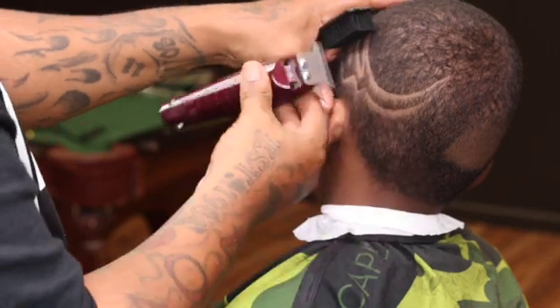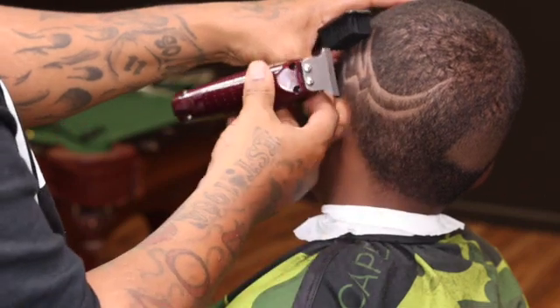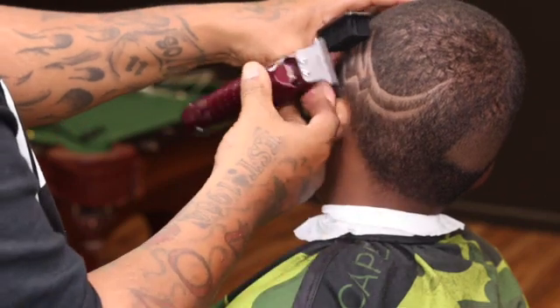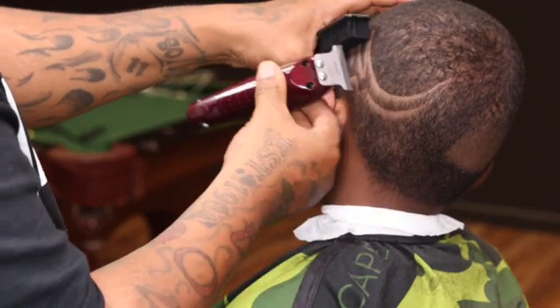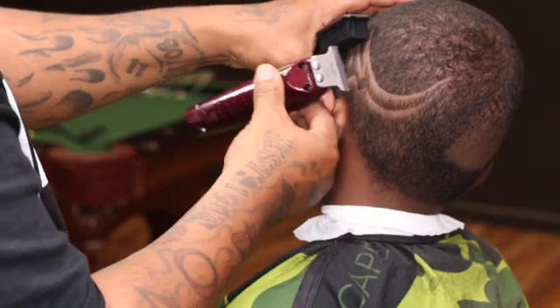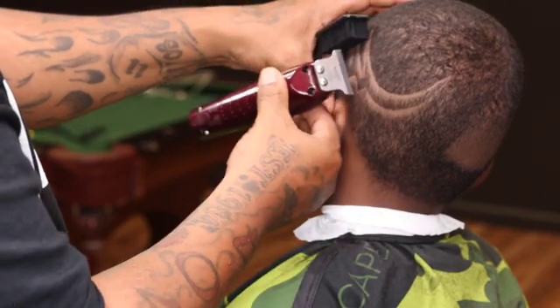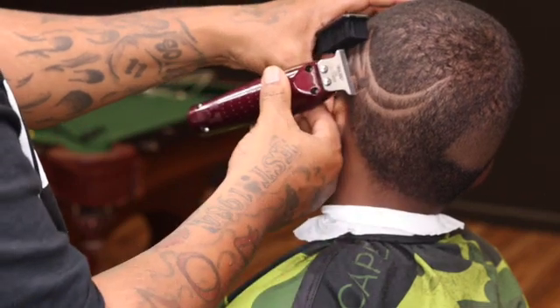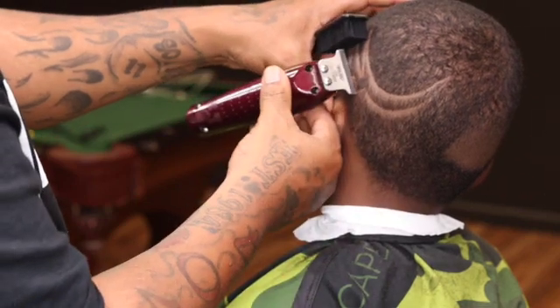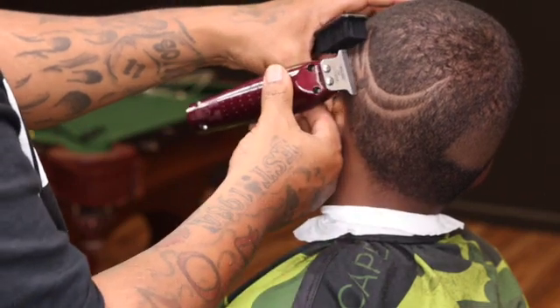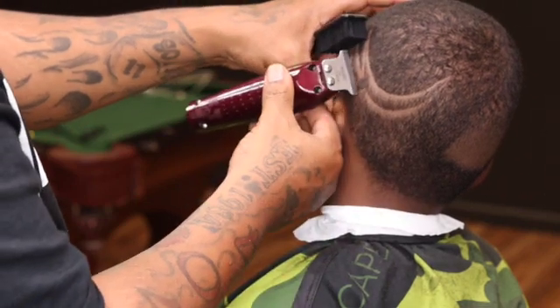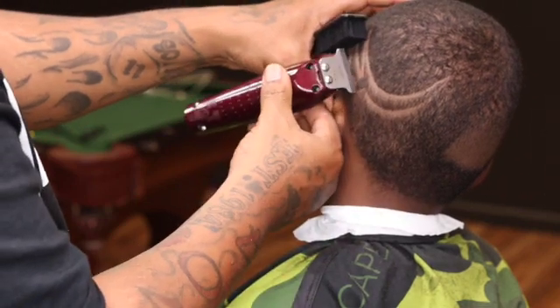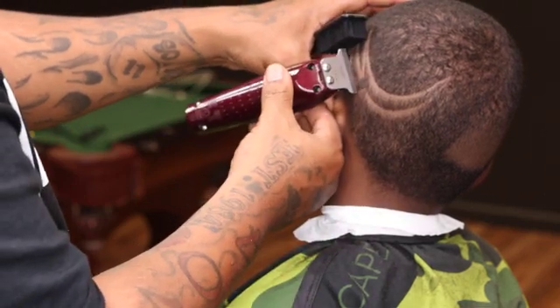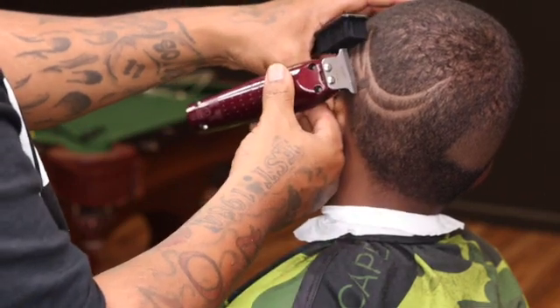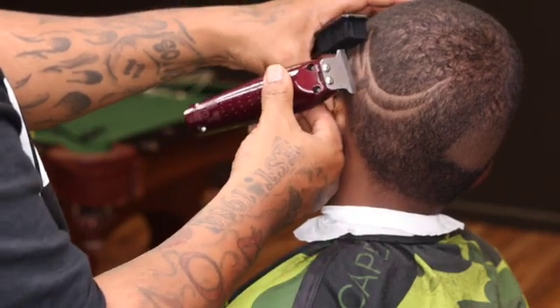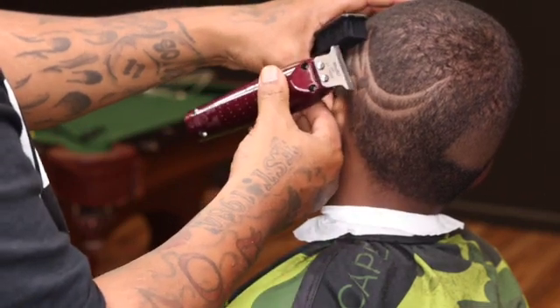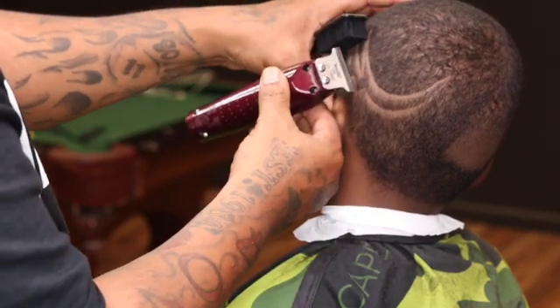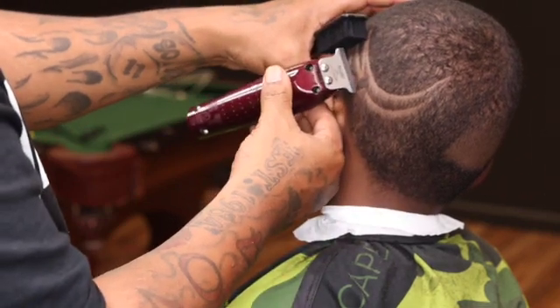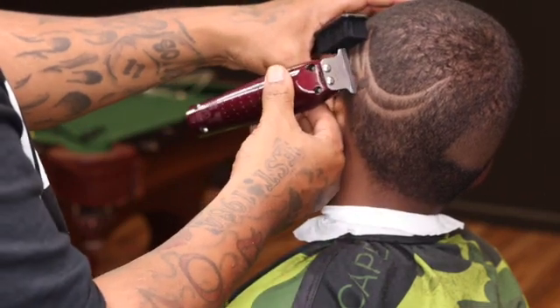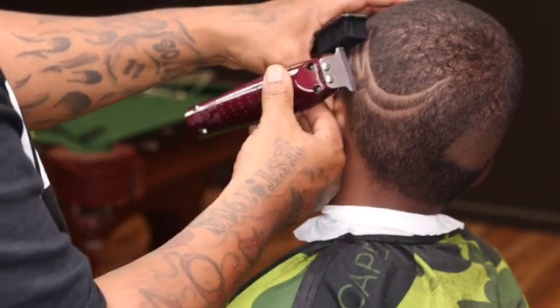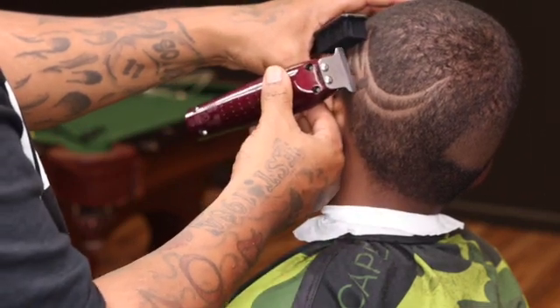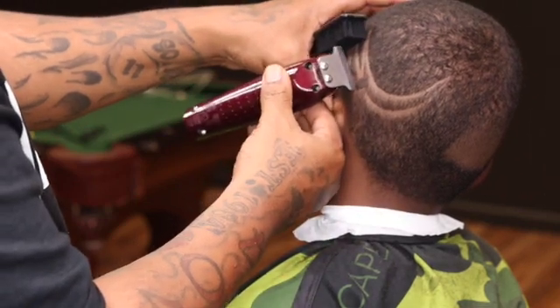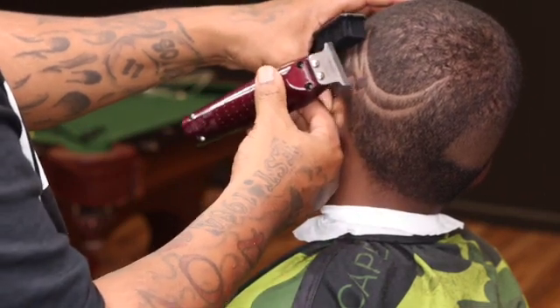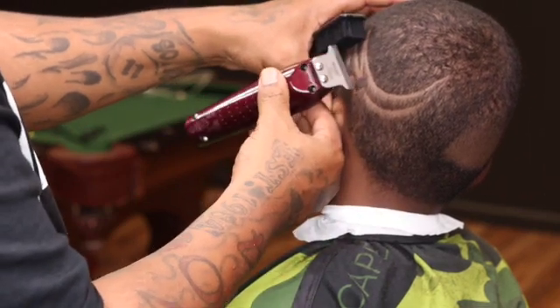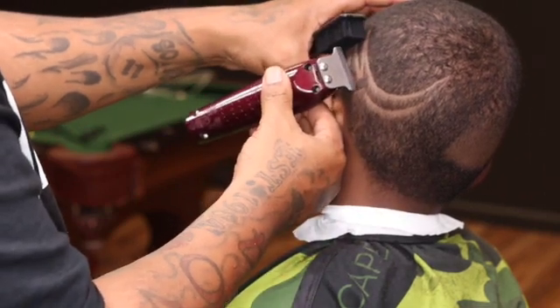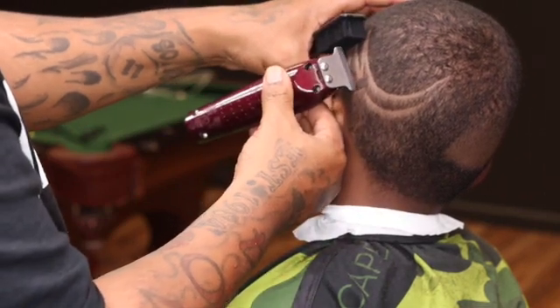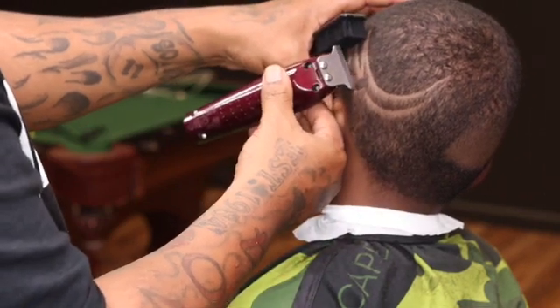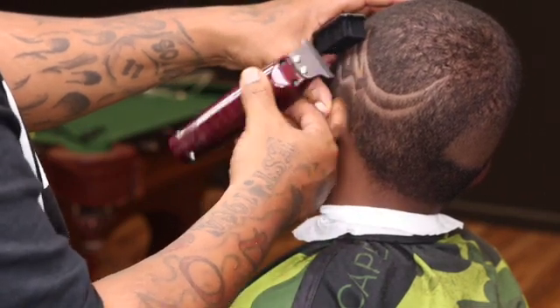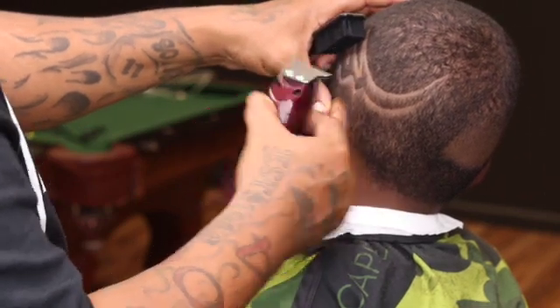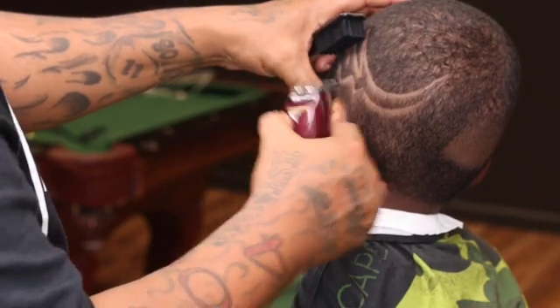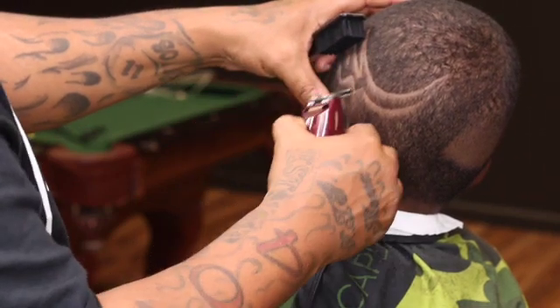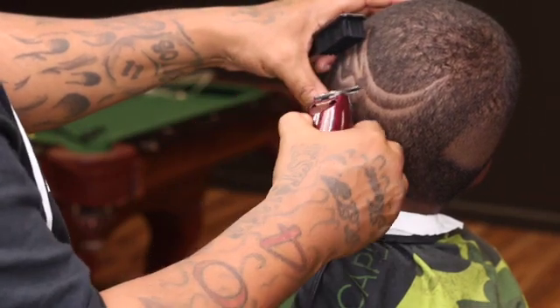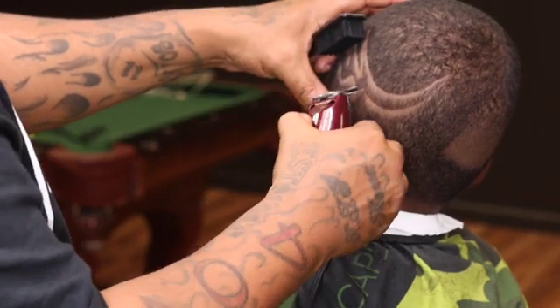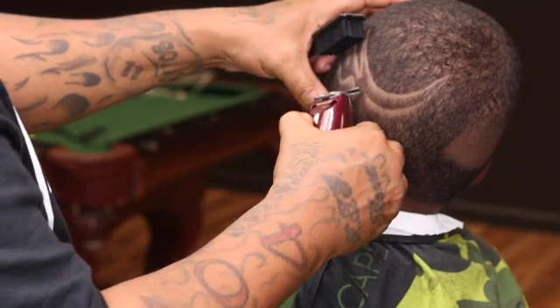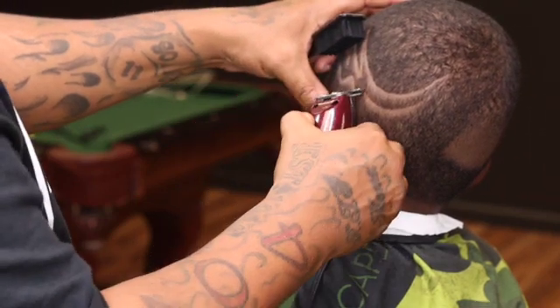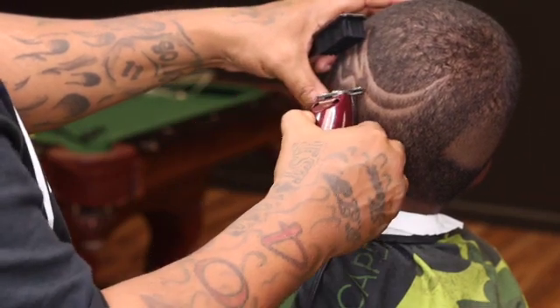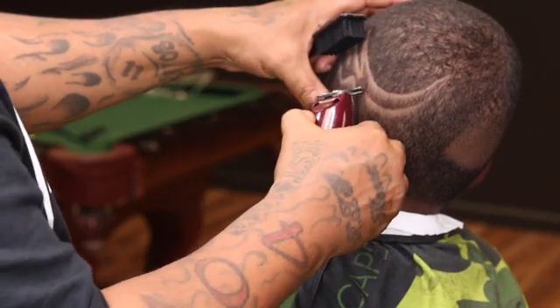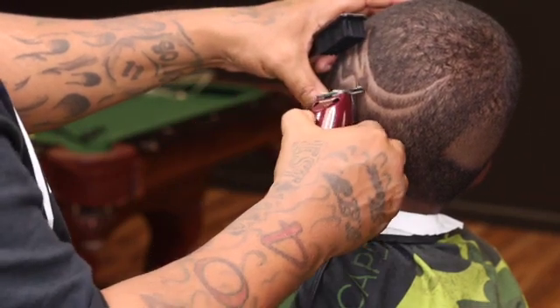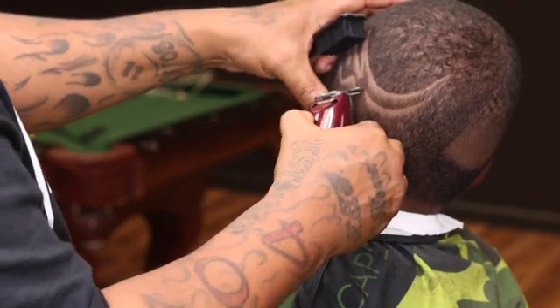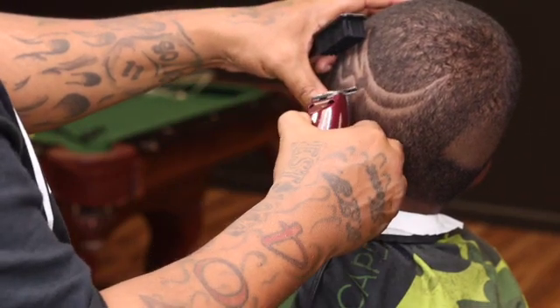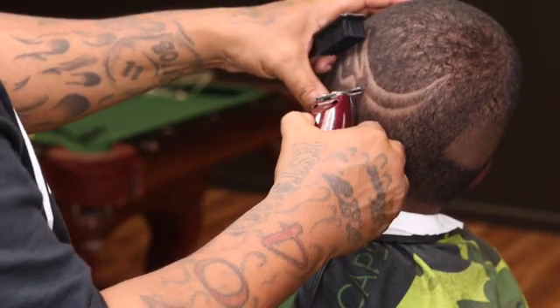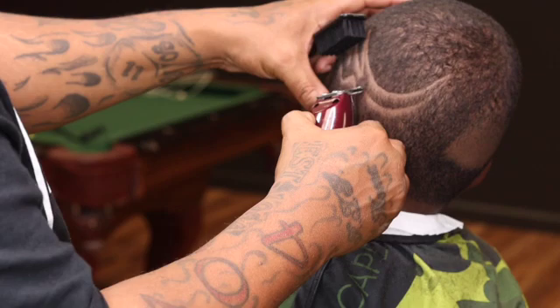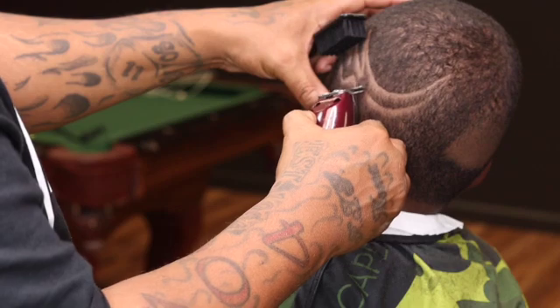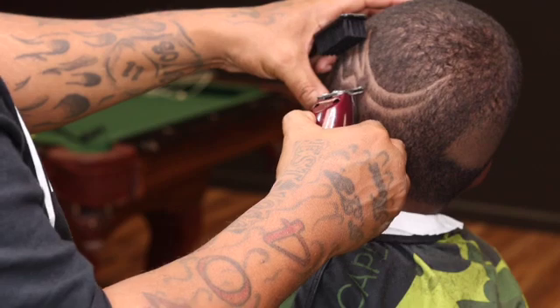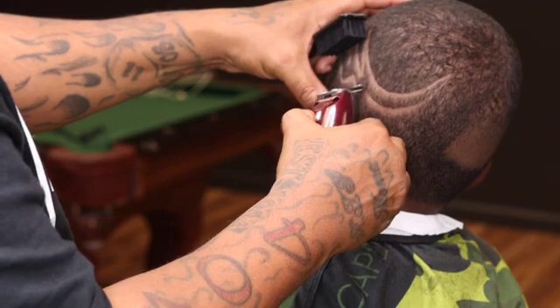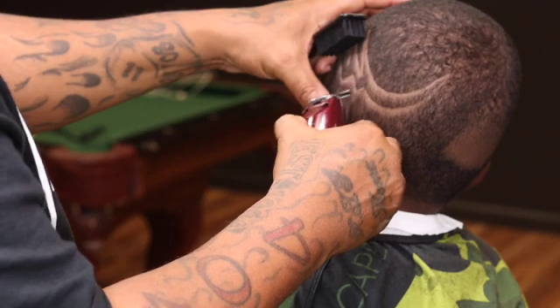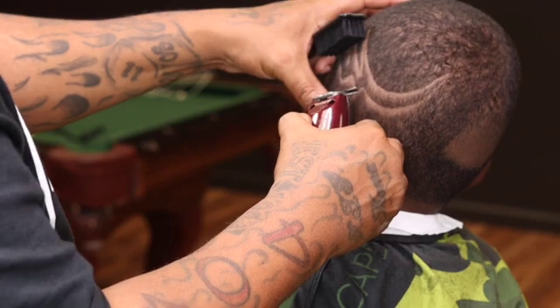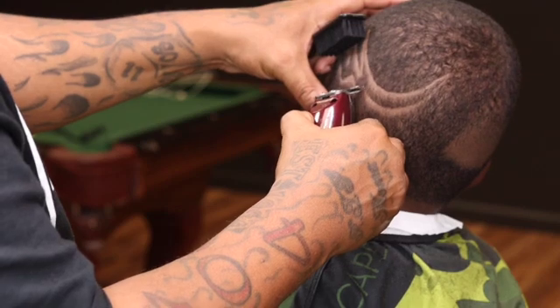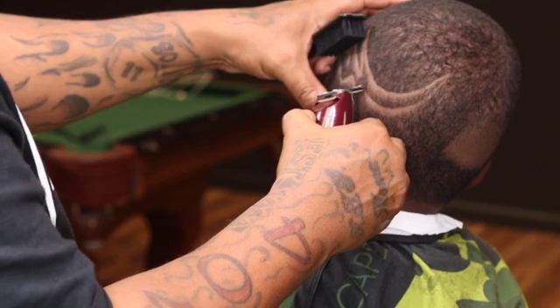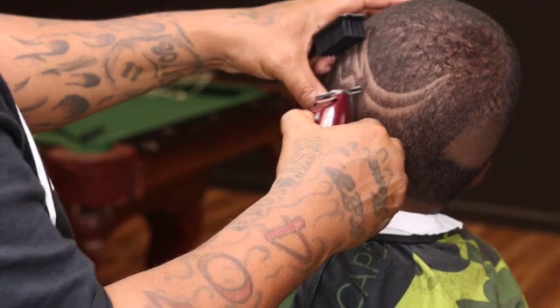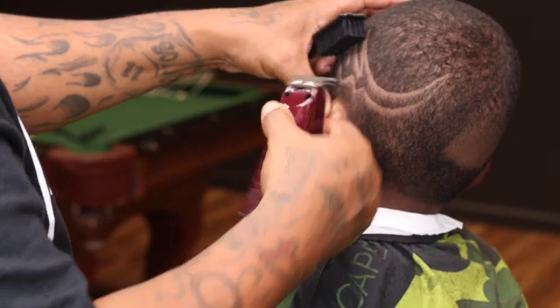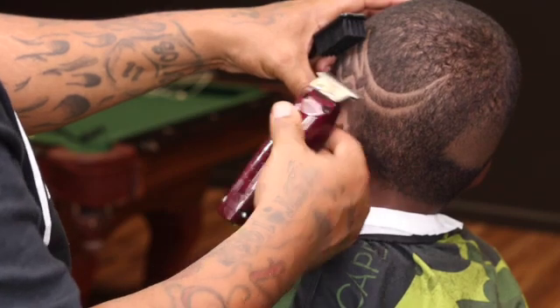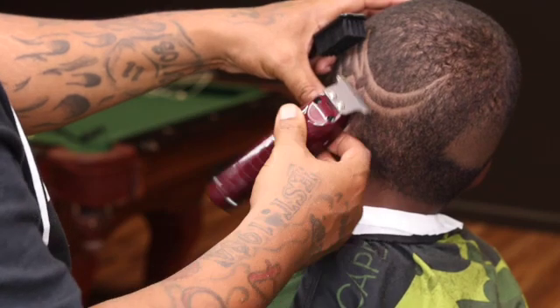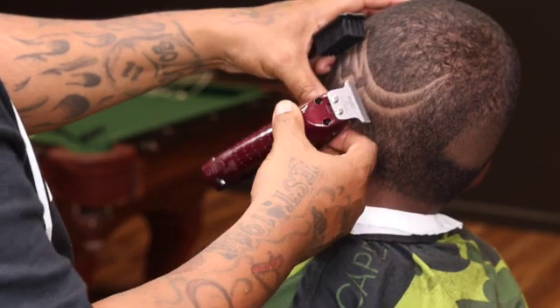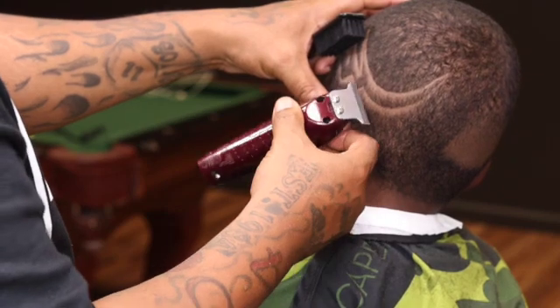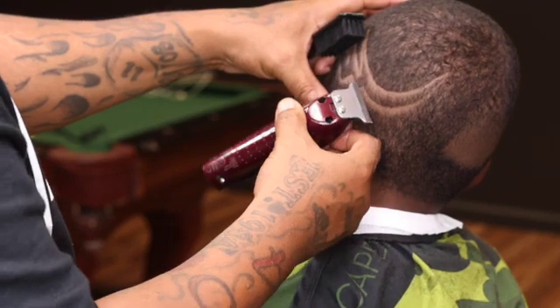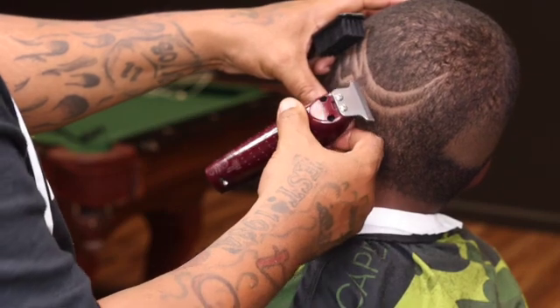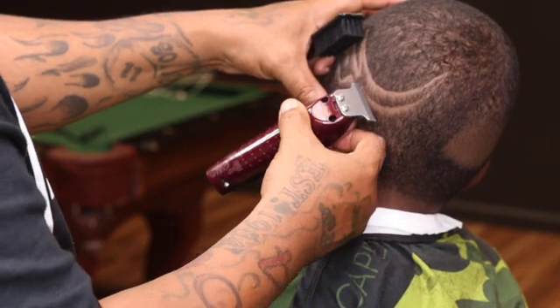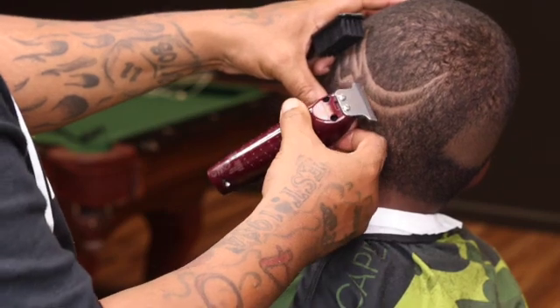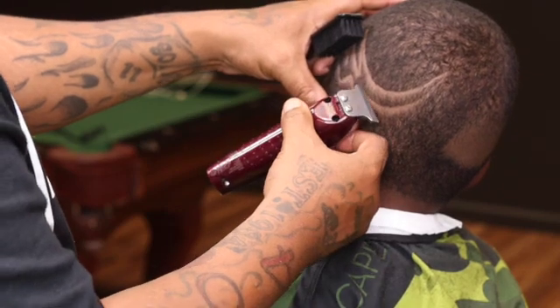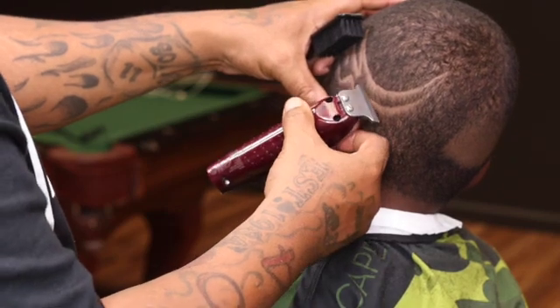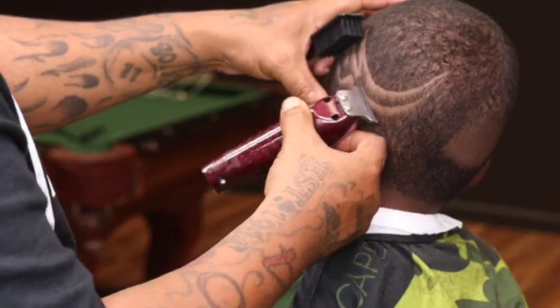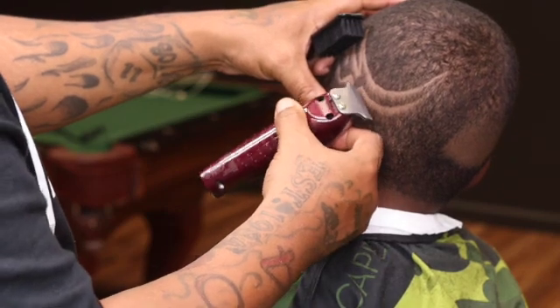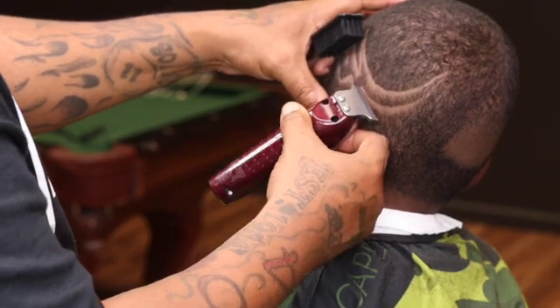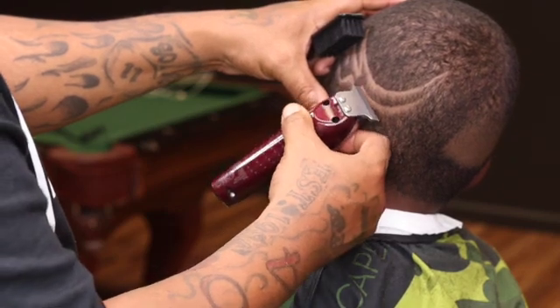What you really could do is just clean up the top line with the clipper and you can use your razor to clean up the bottom line.